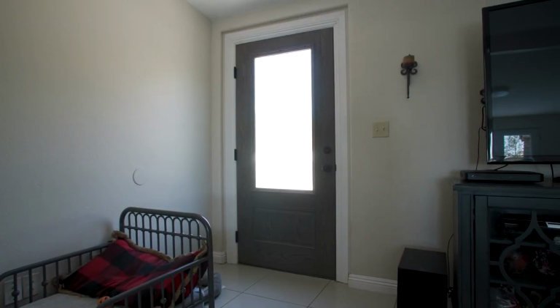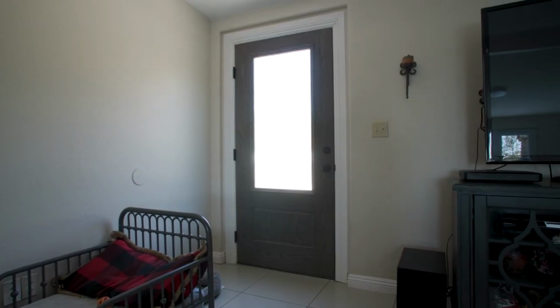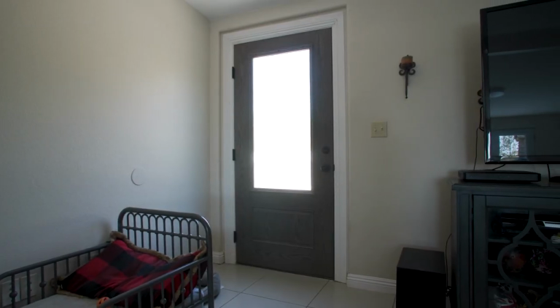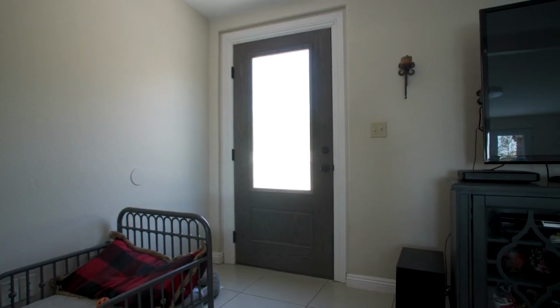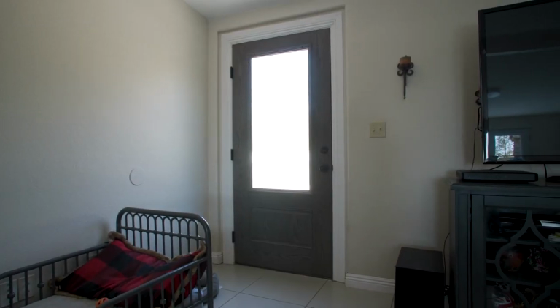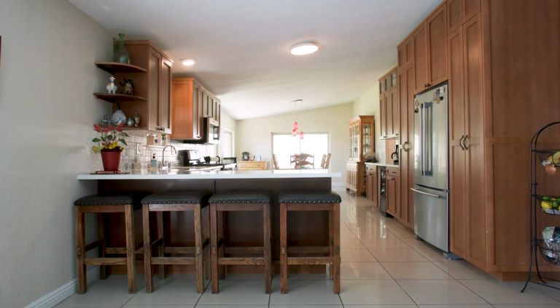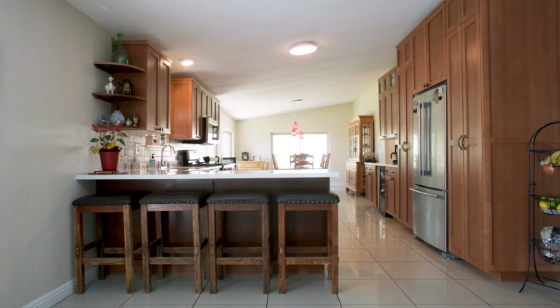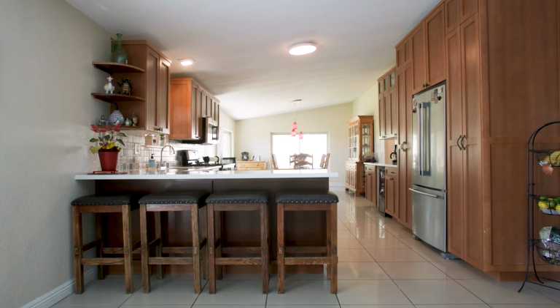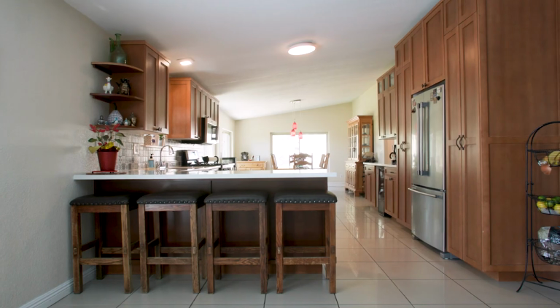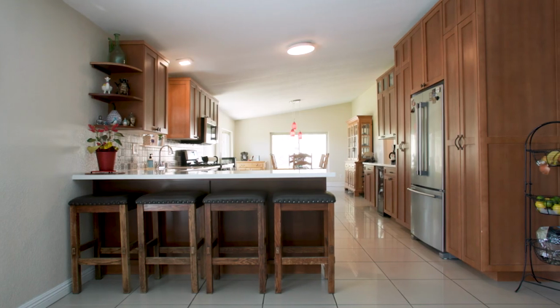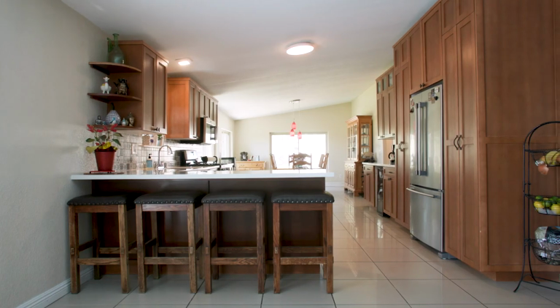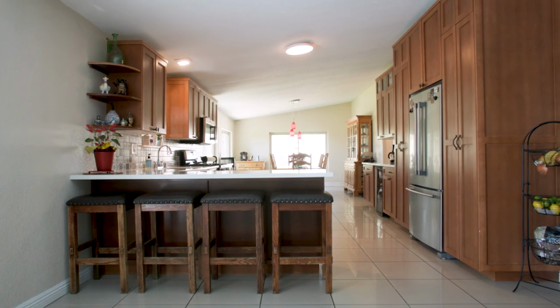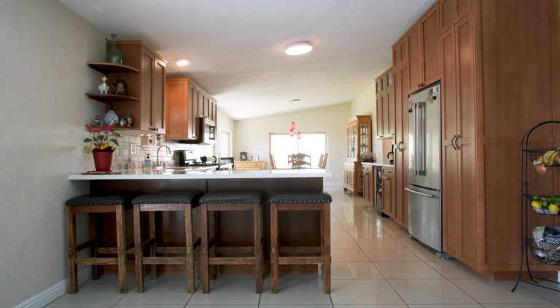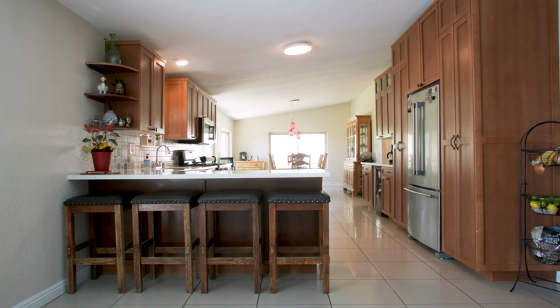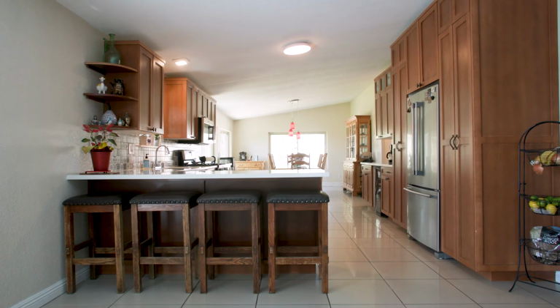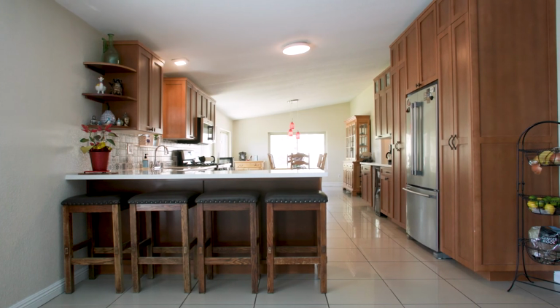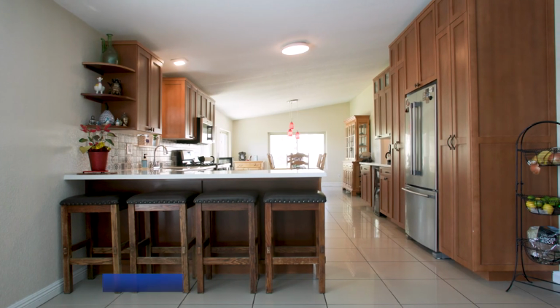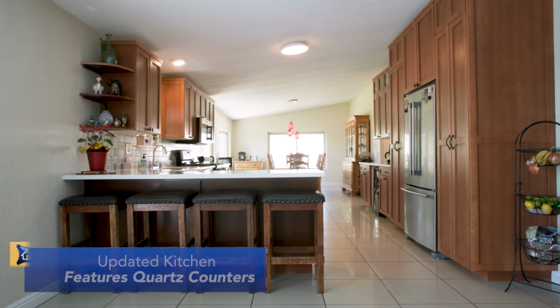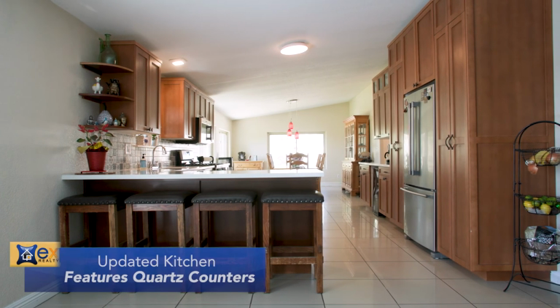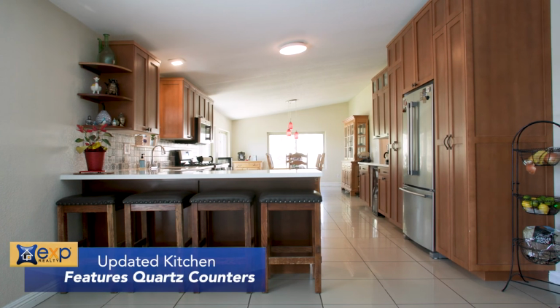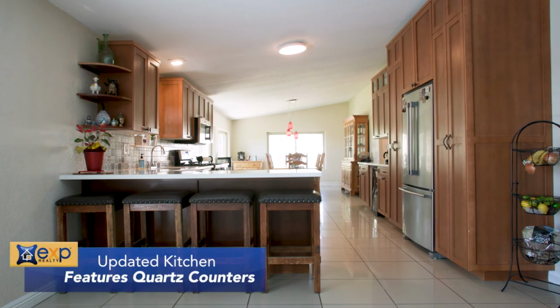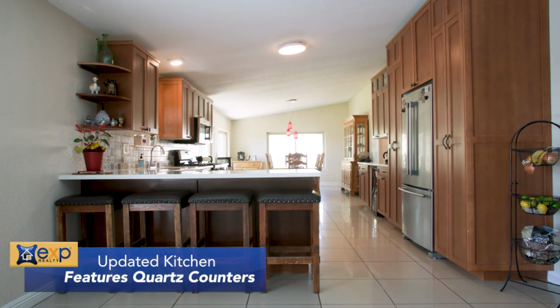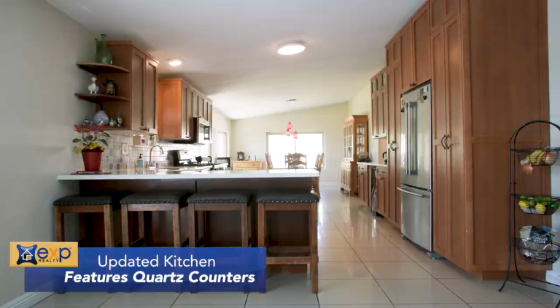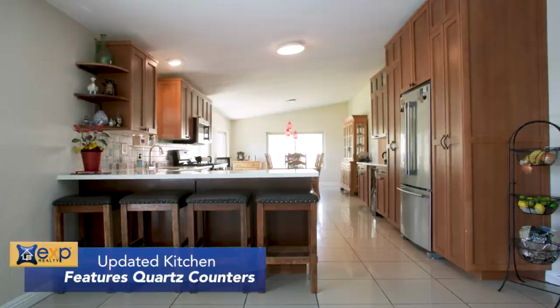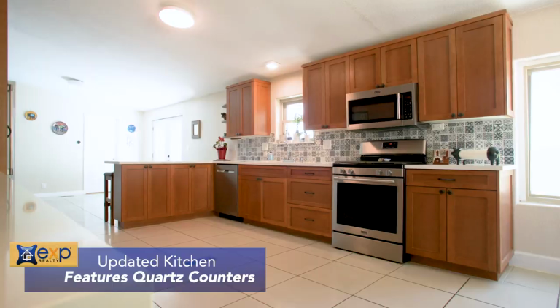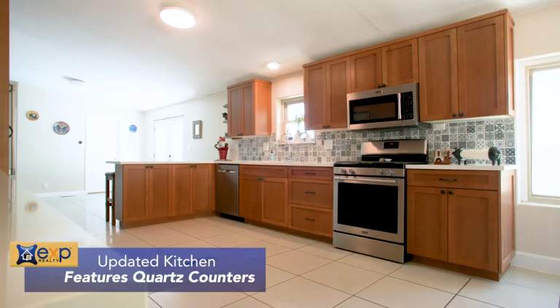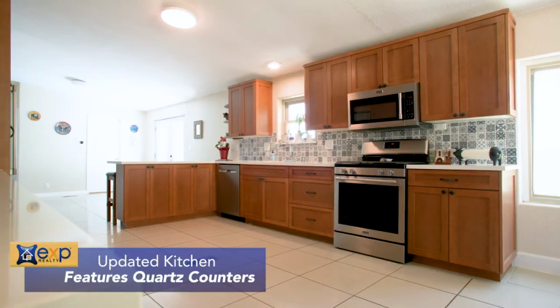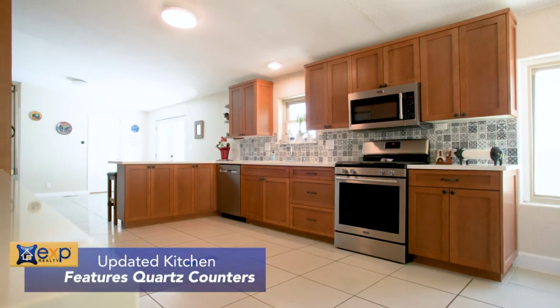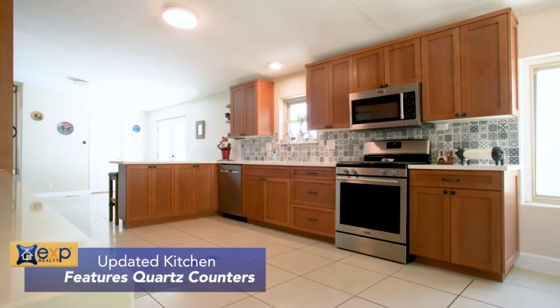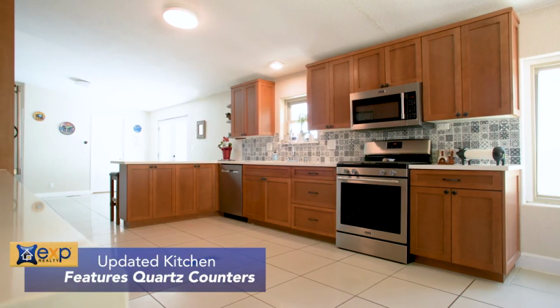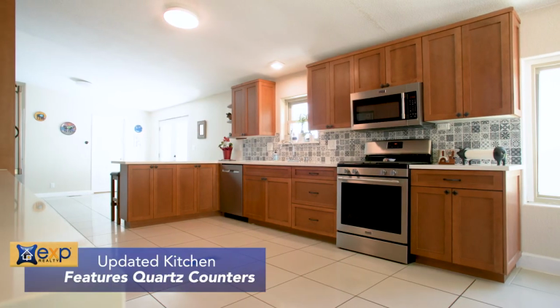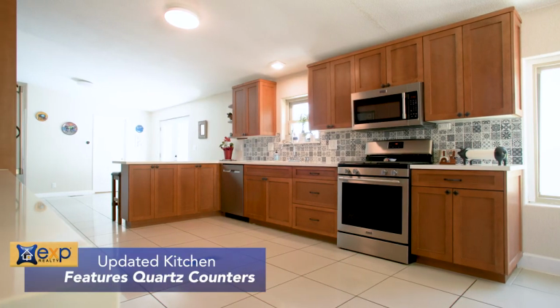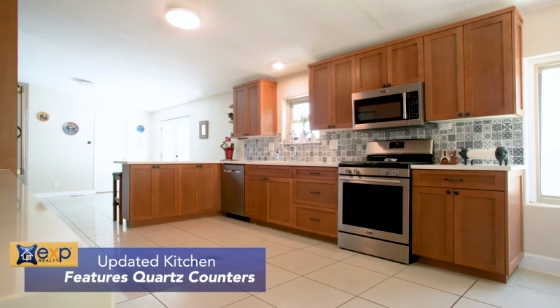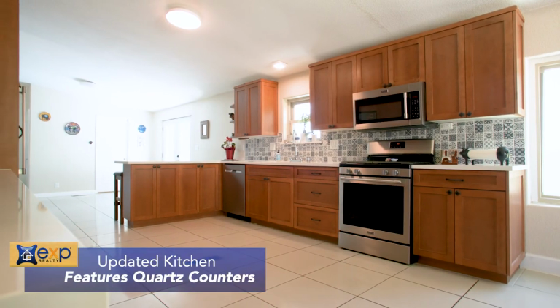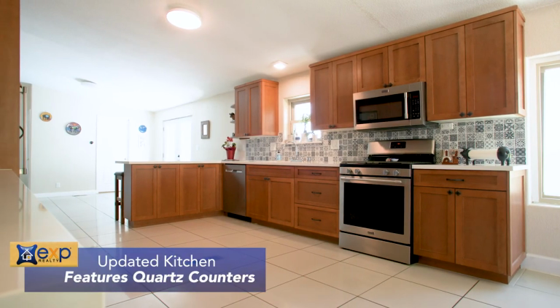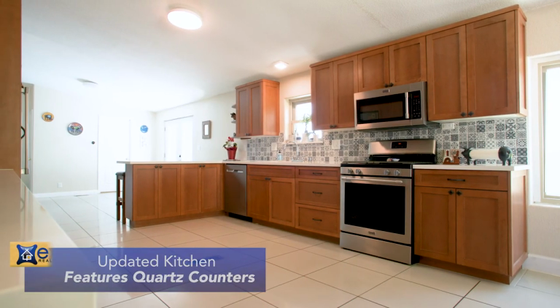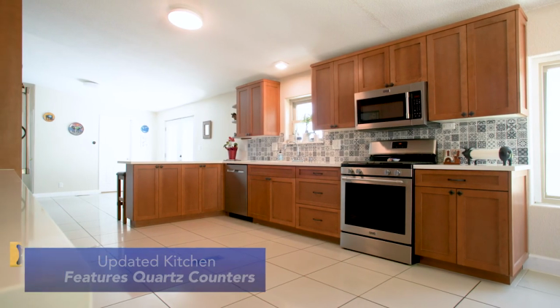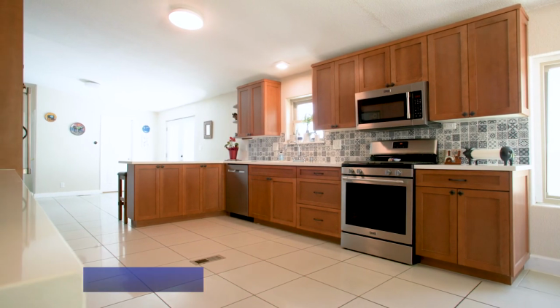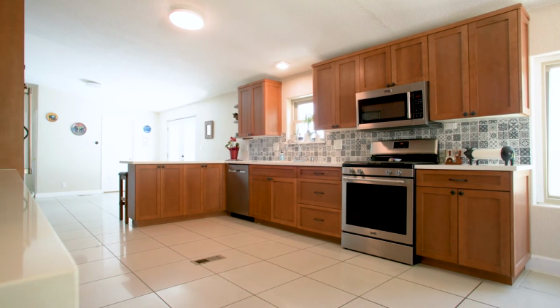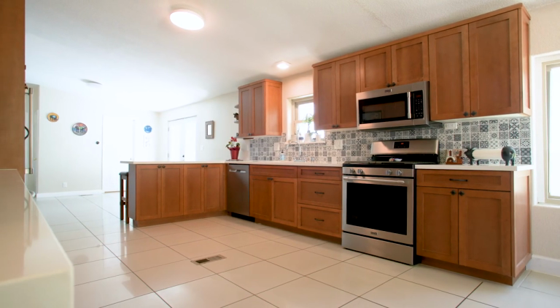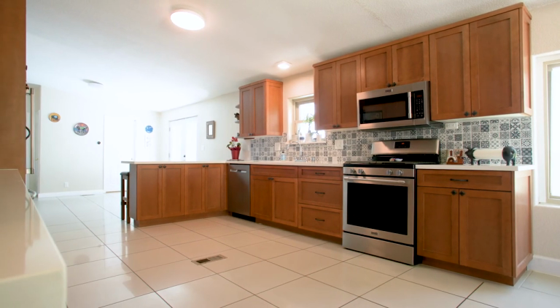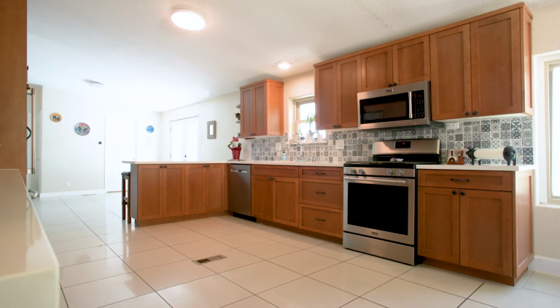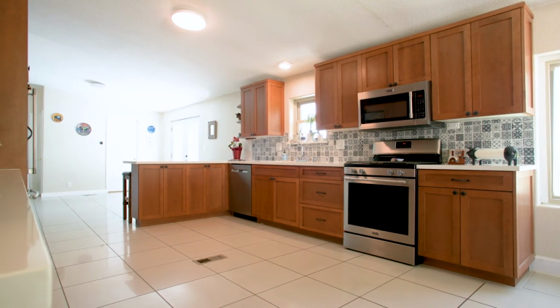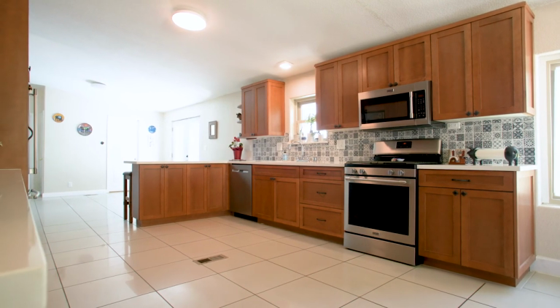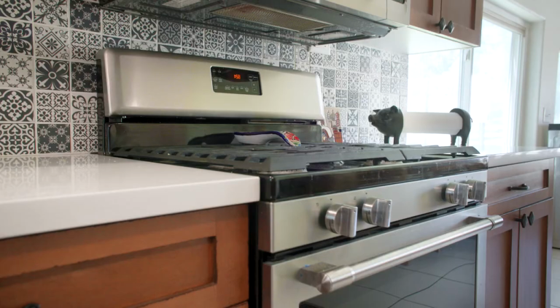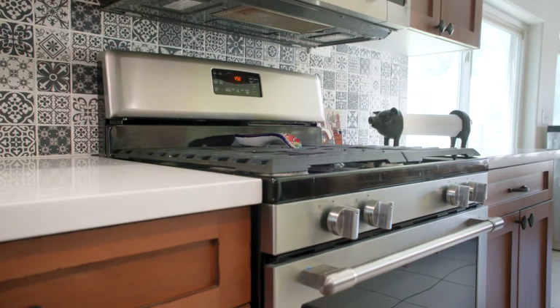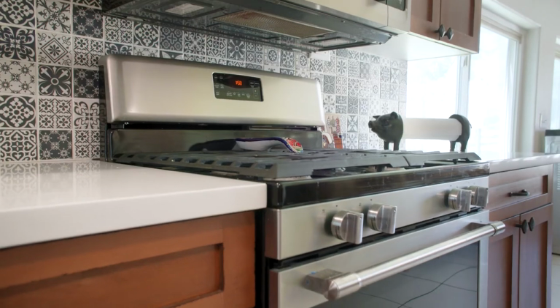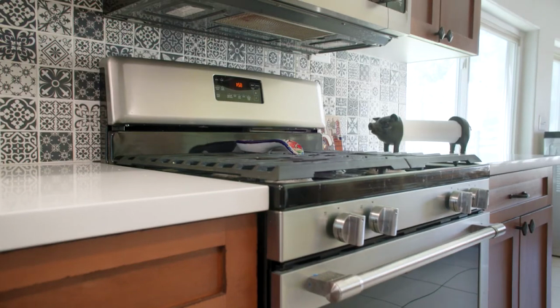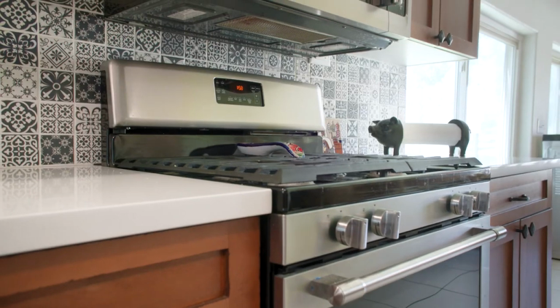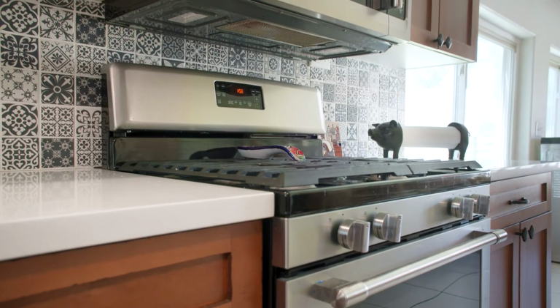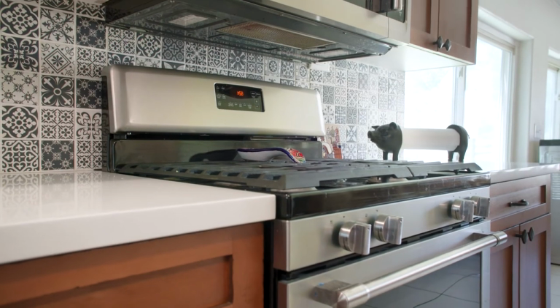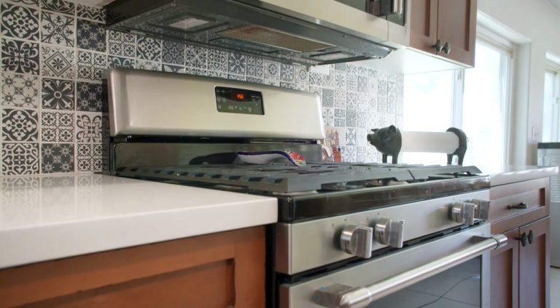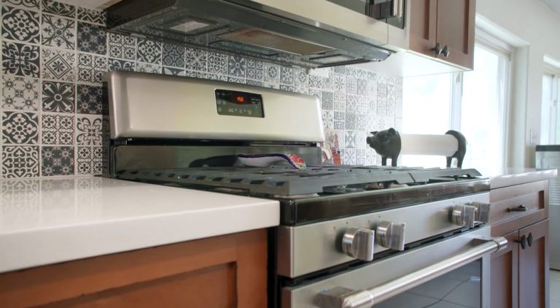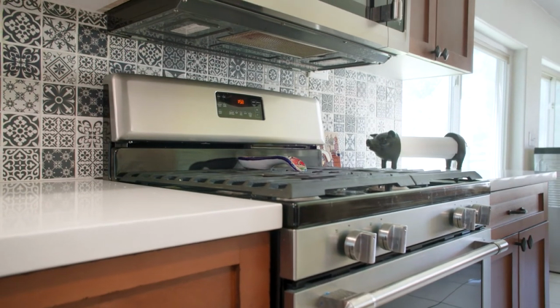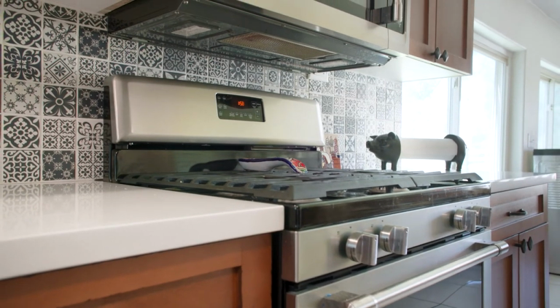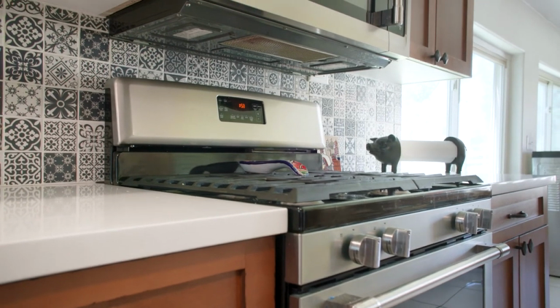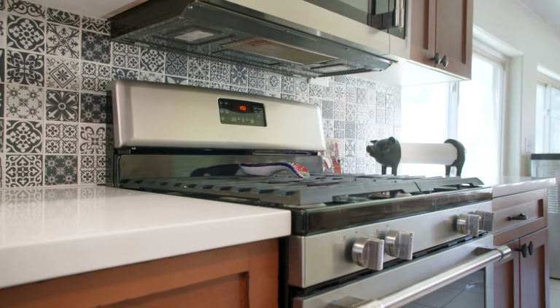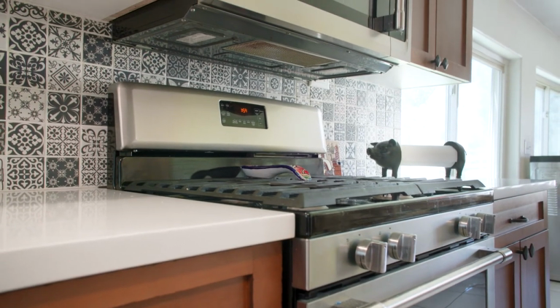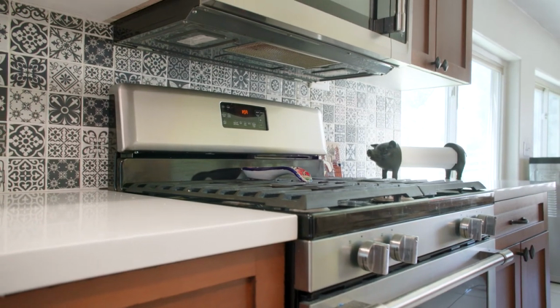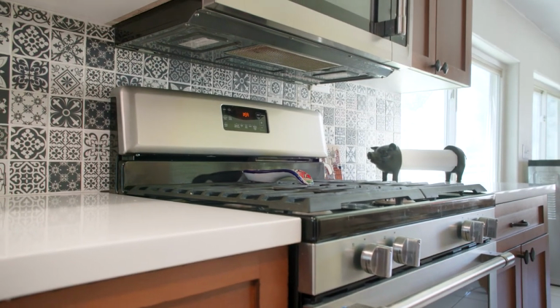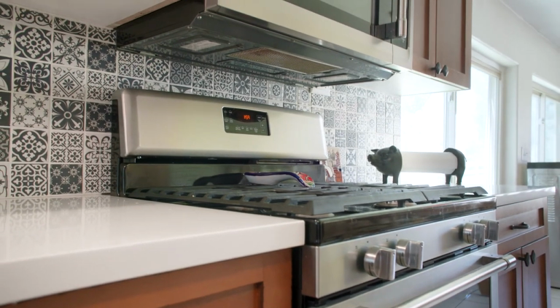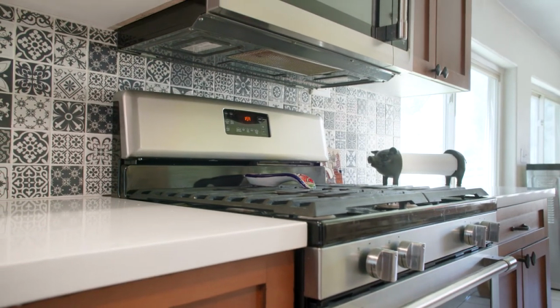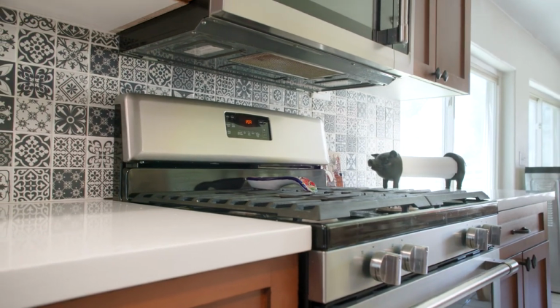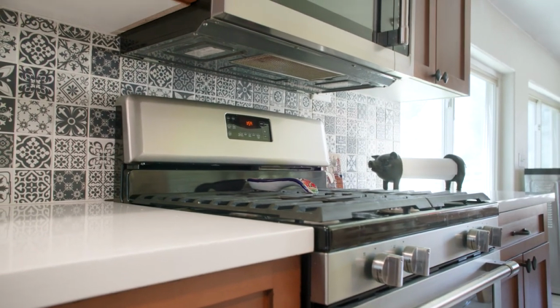Your recently updated kitchen has quartz counters, new appliances, and new cabinets featuring custom hand-forged hardware.